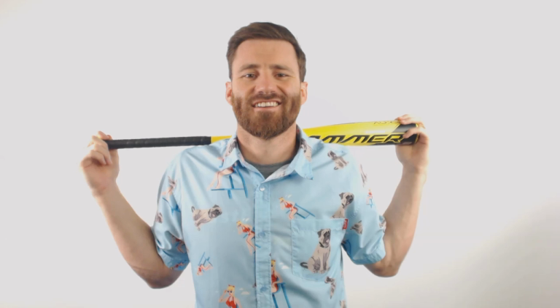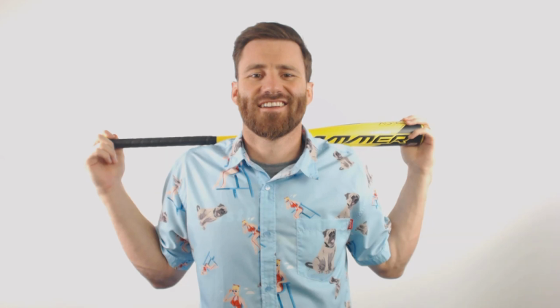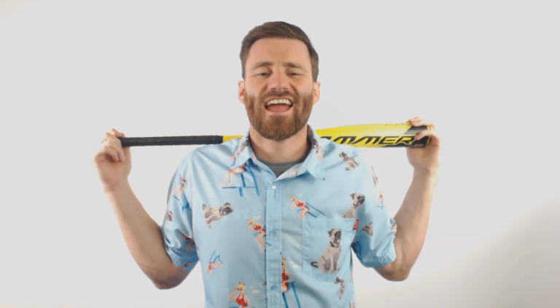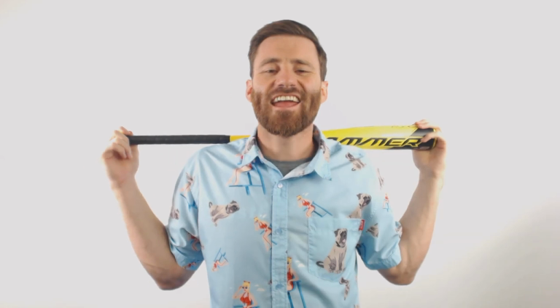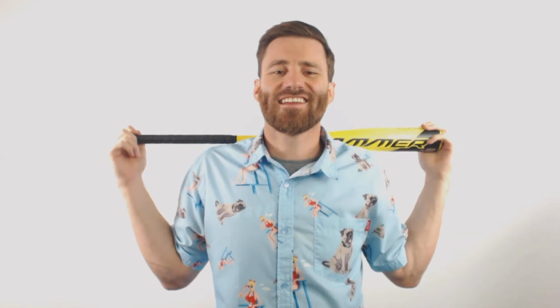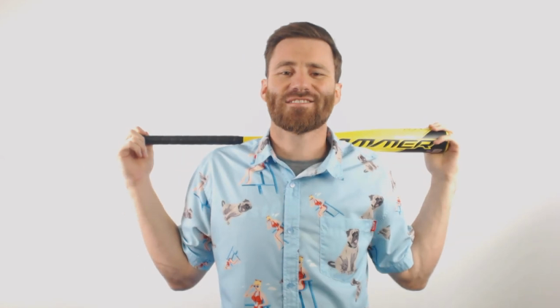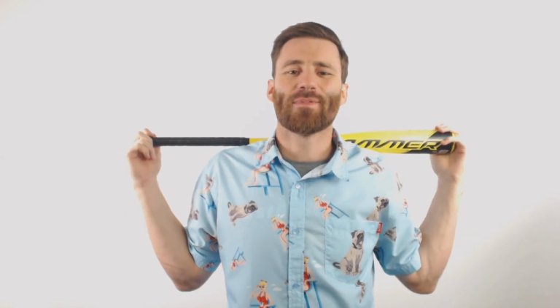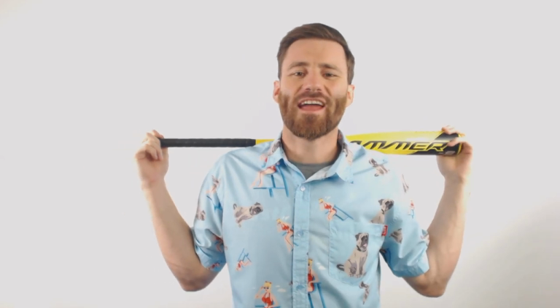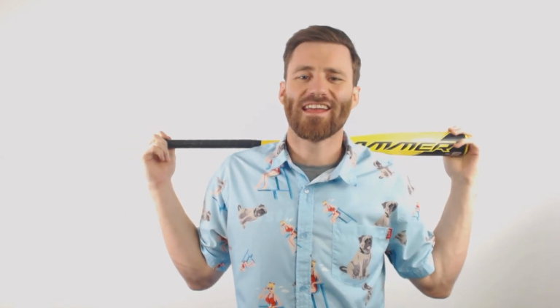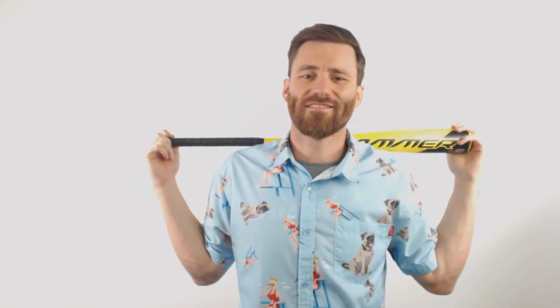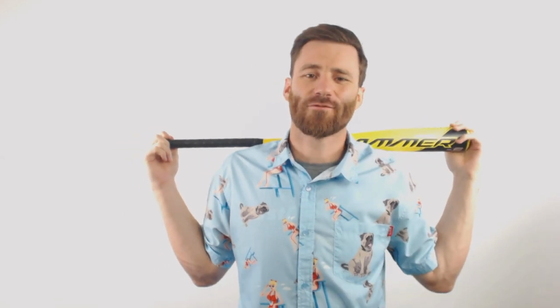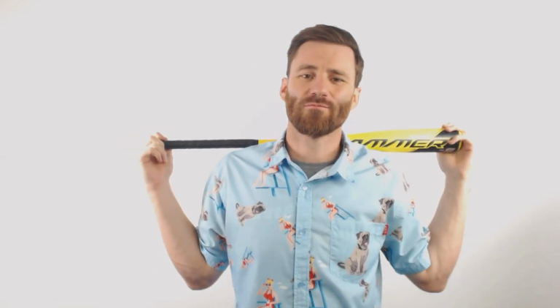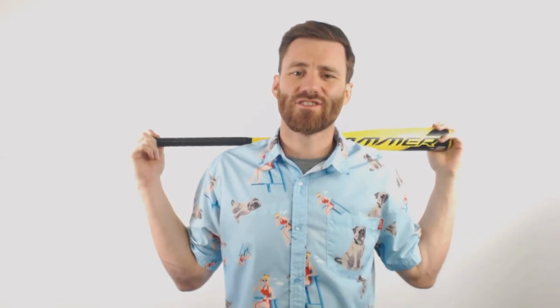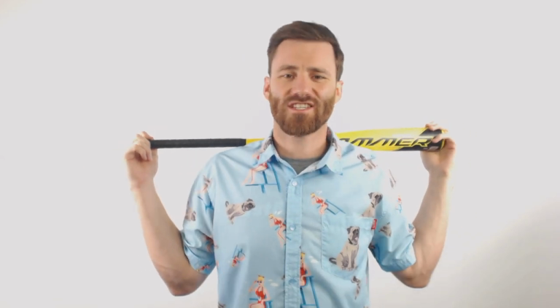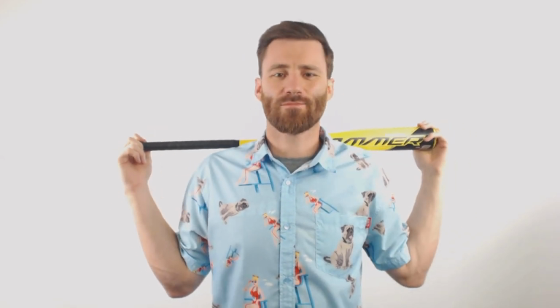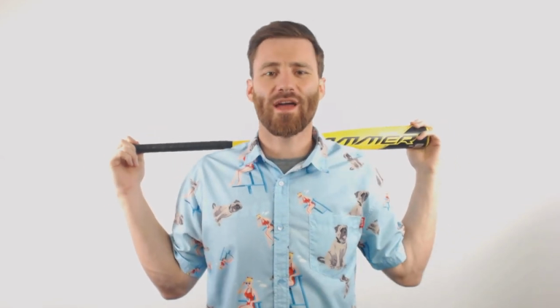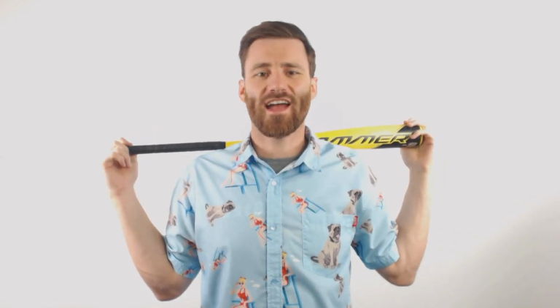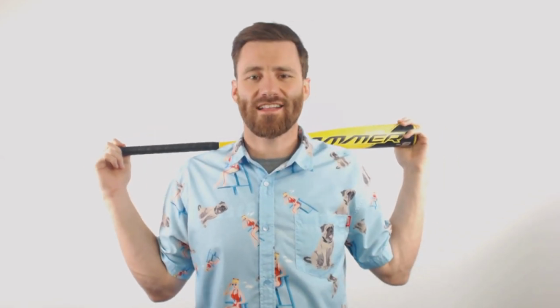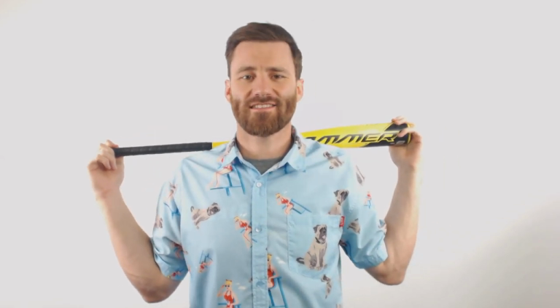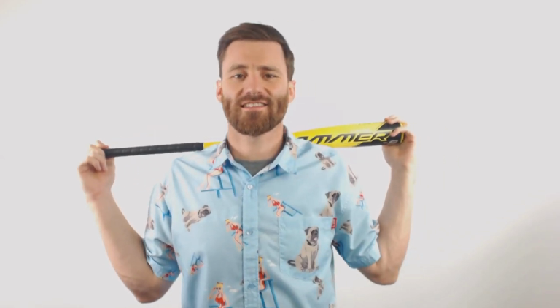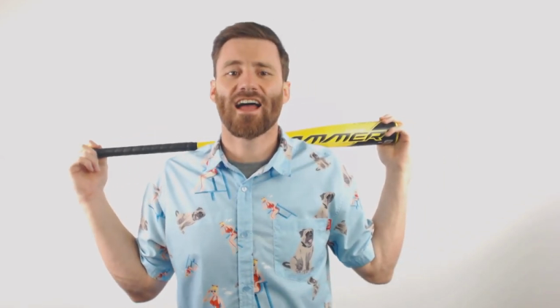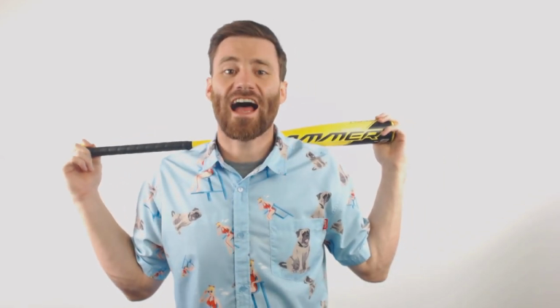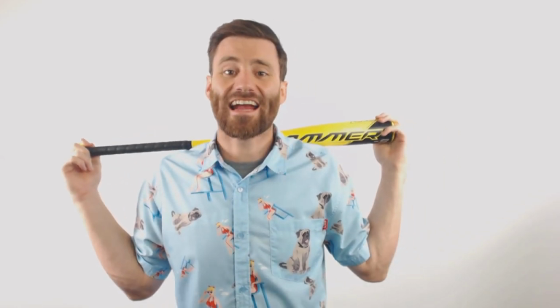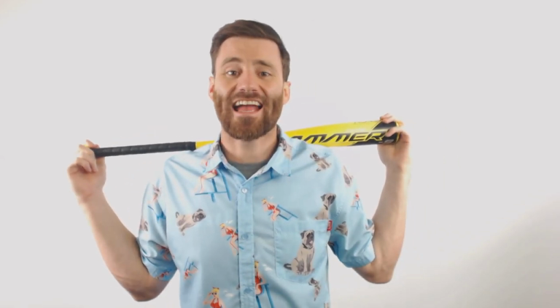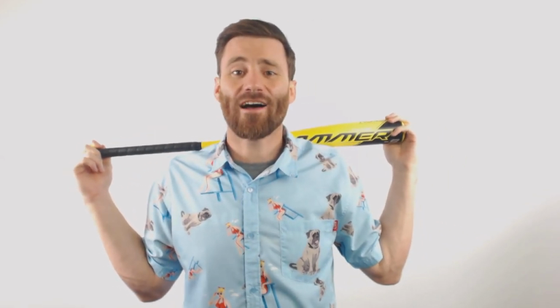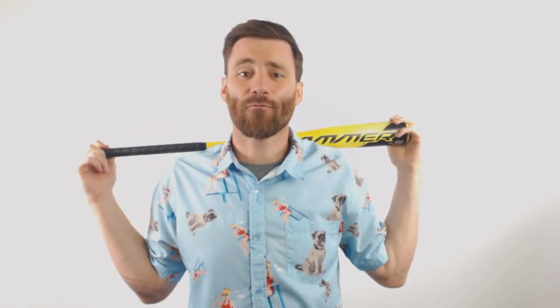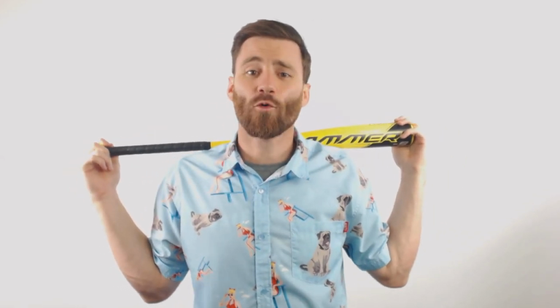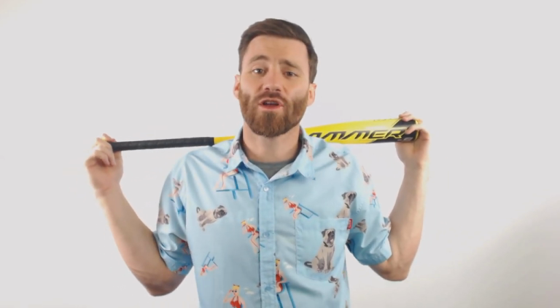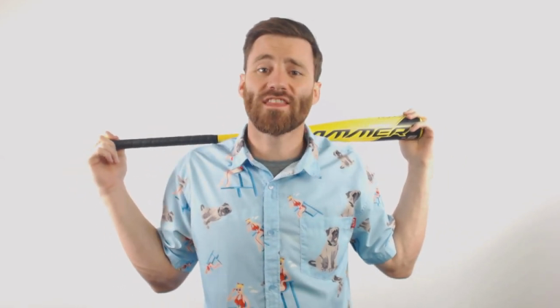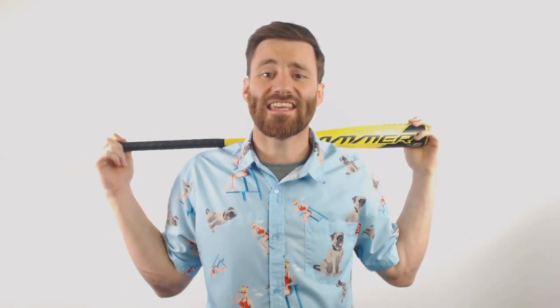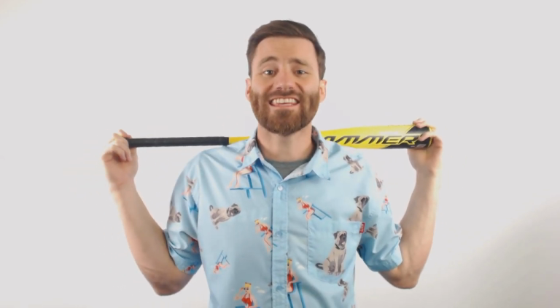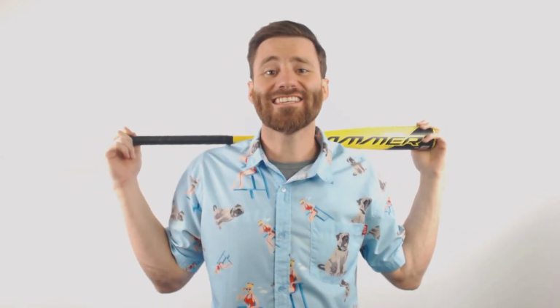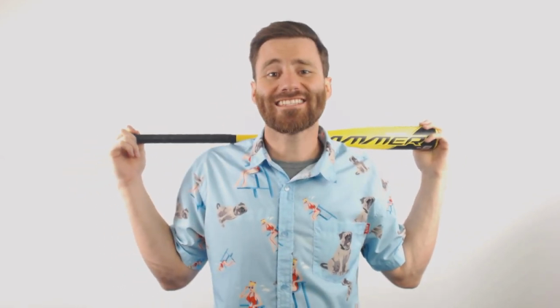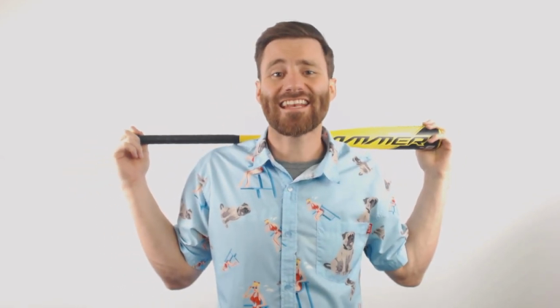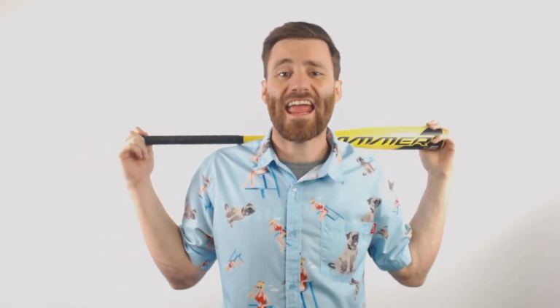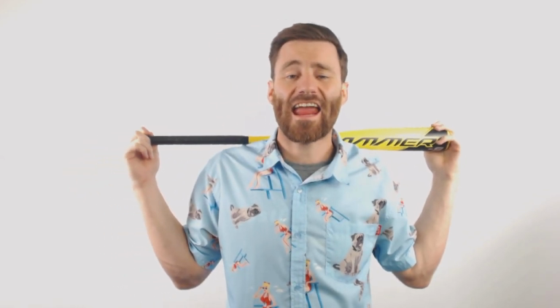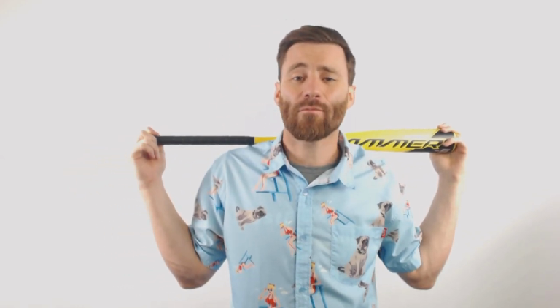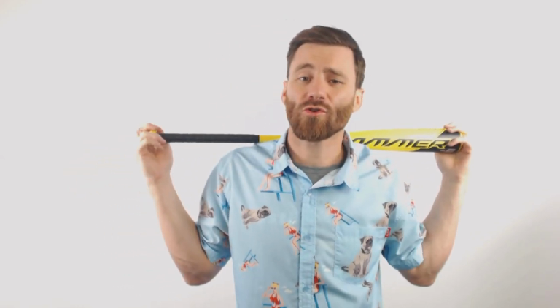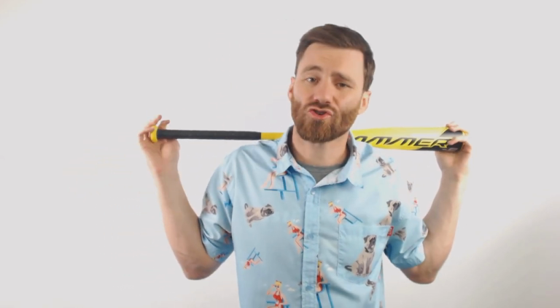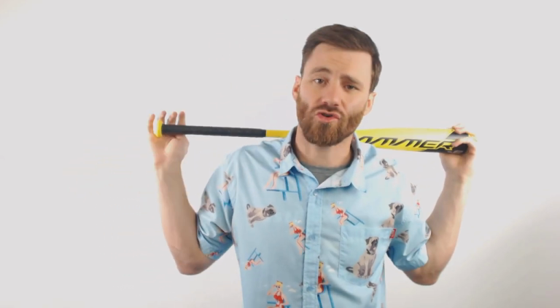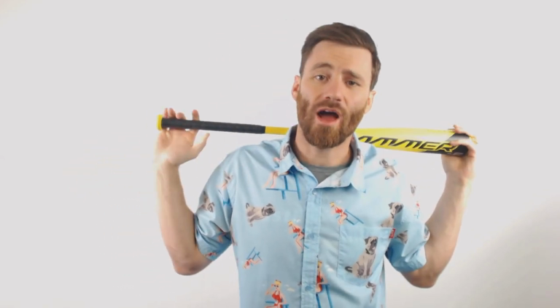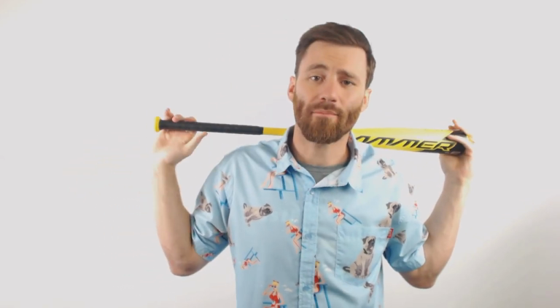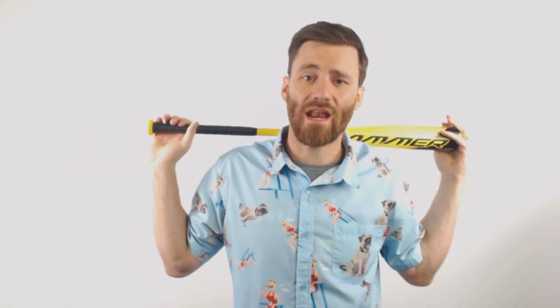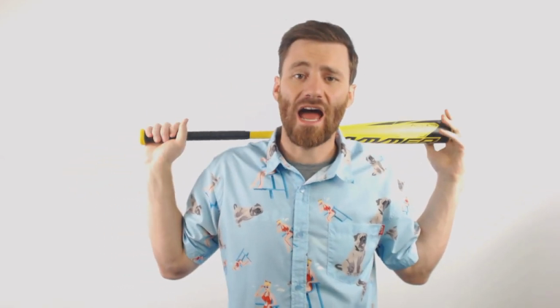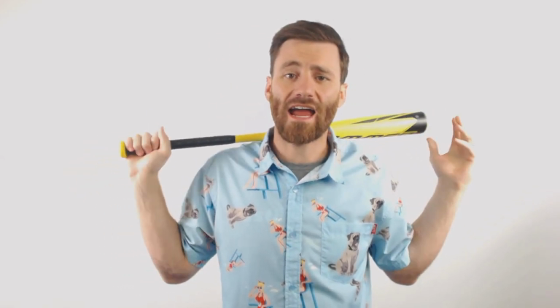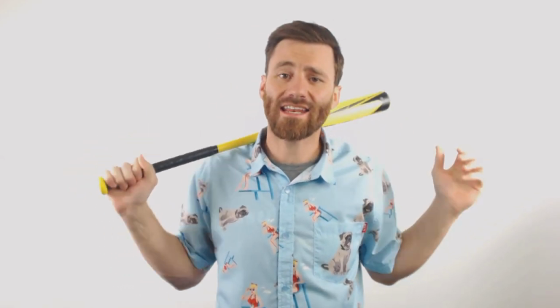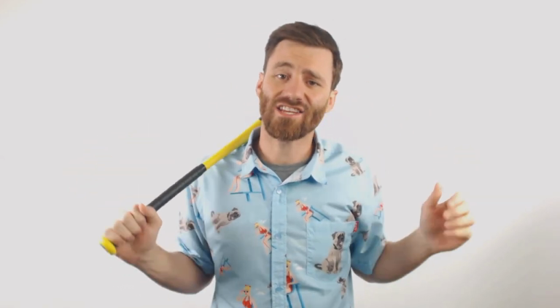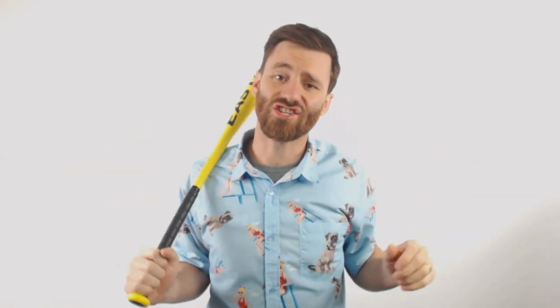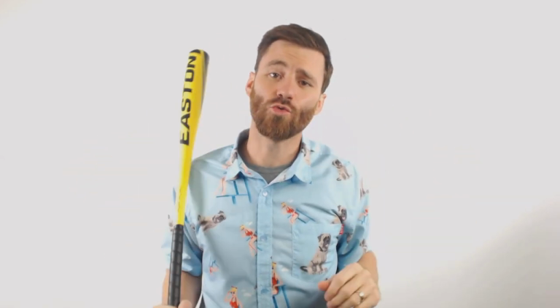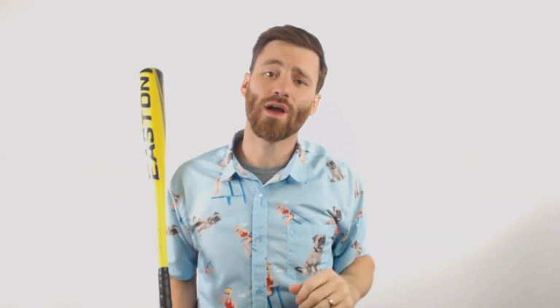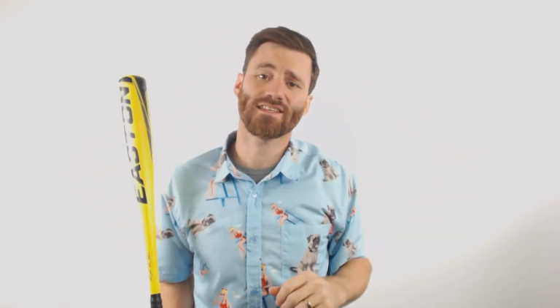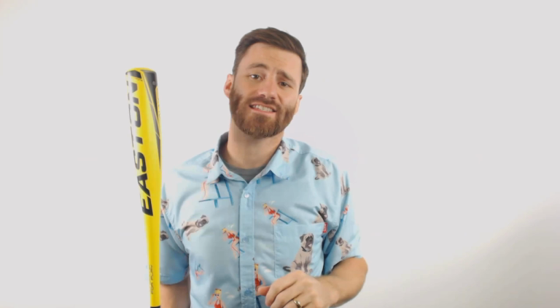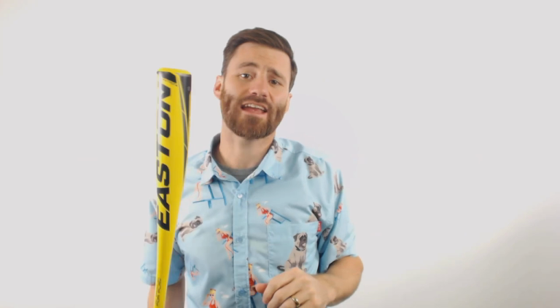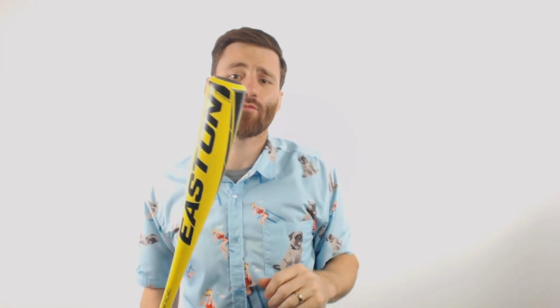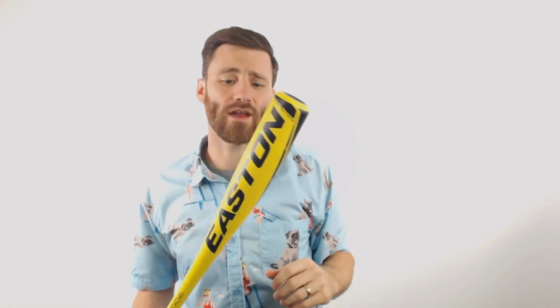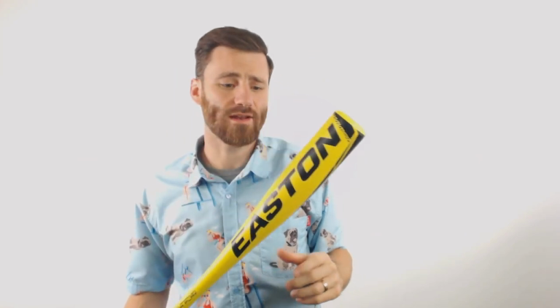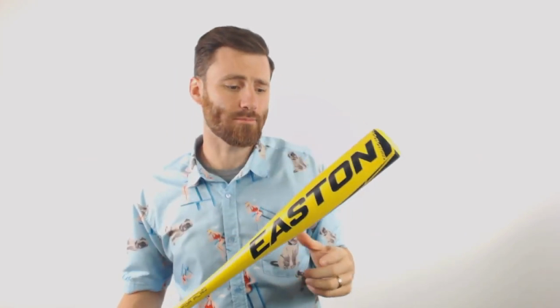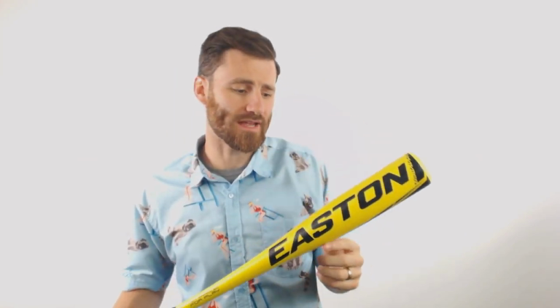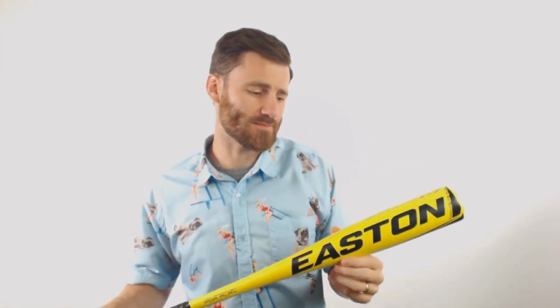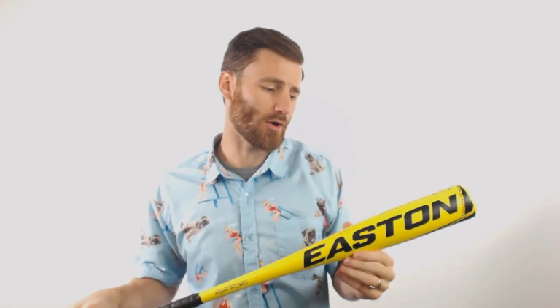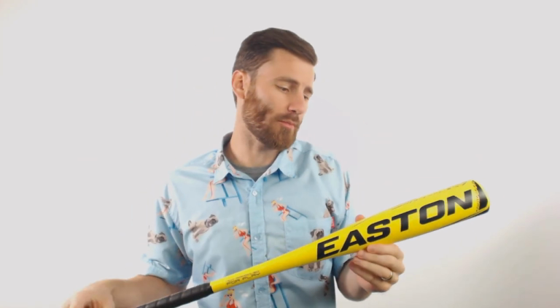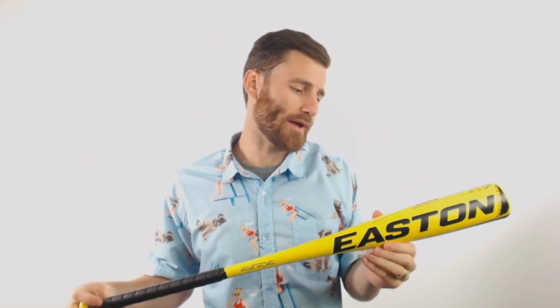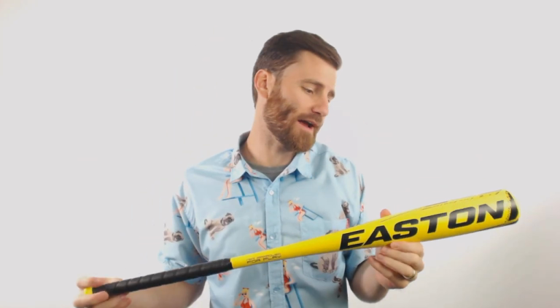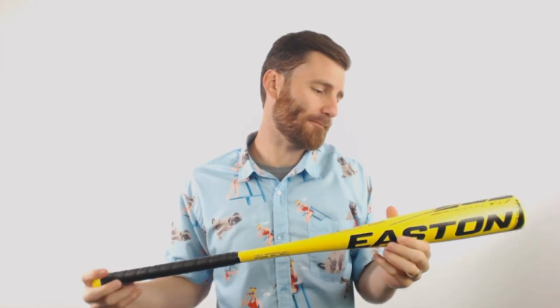Hey, it's Ben from Just Bats. I got for you the Easton Hammer Drop 9 USA rated baseball bat.